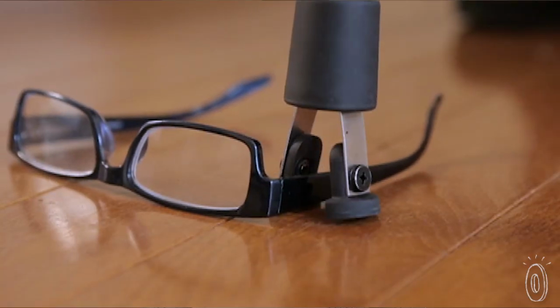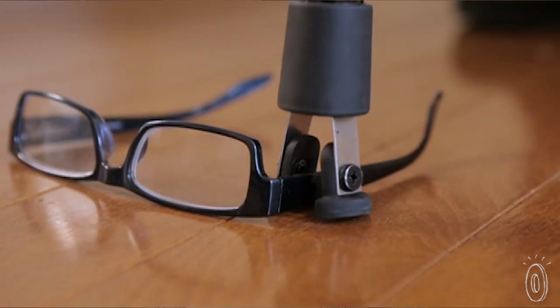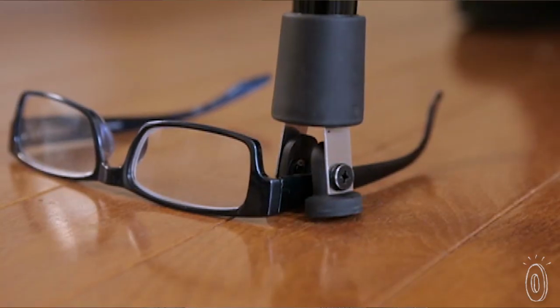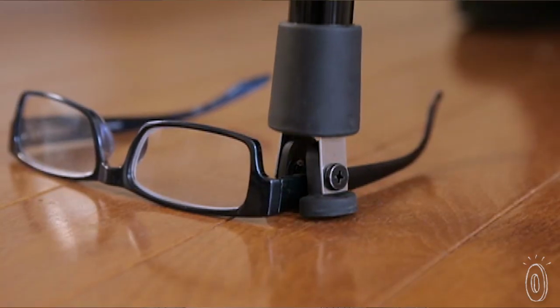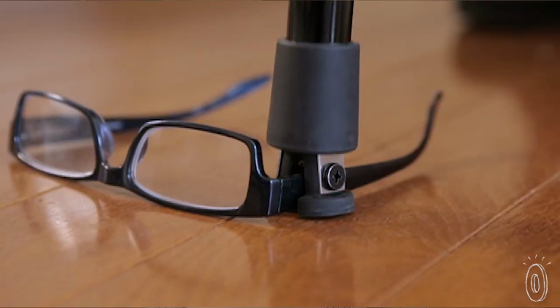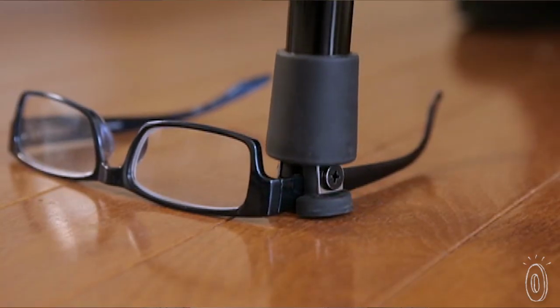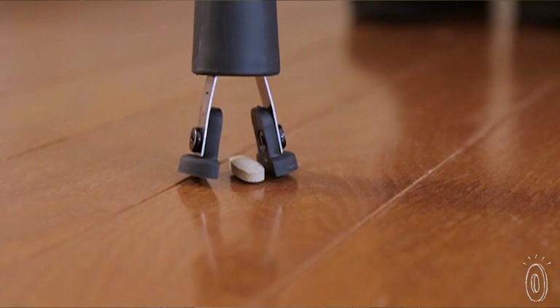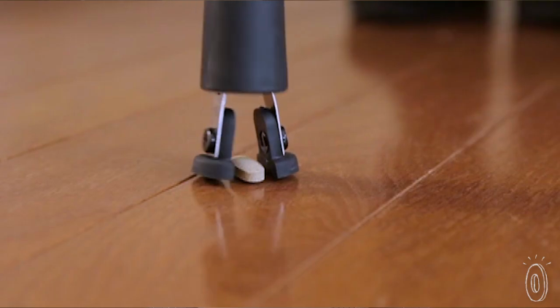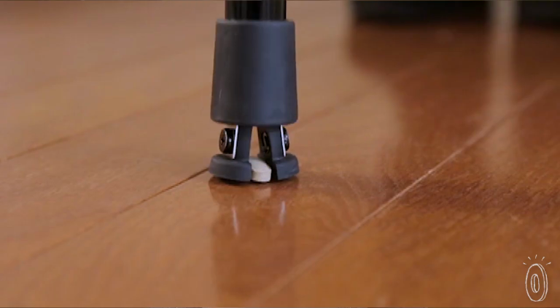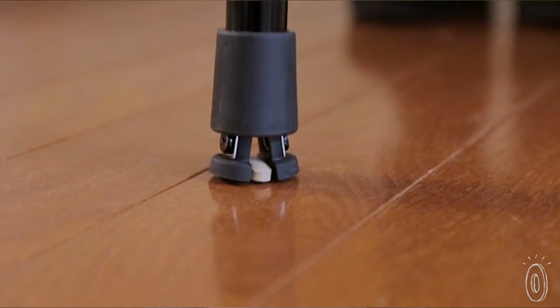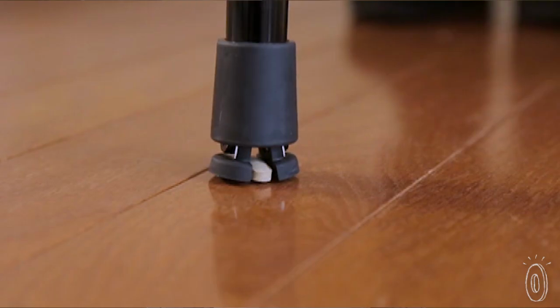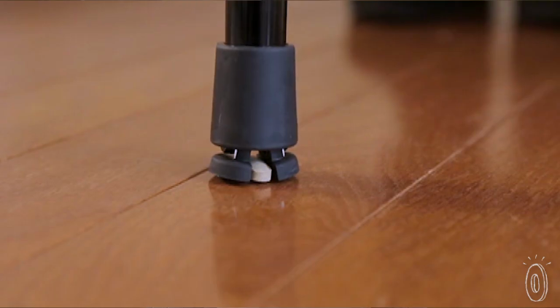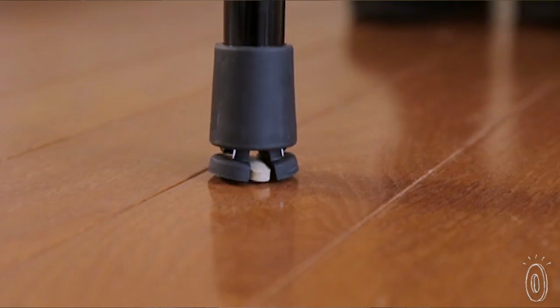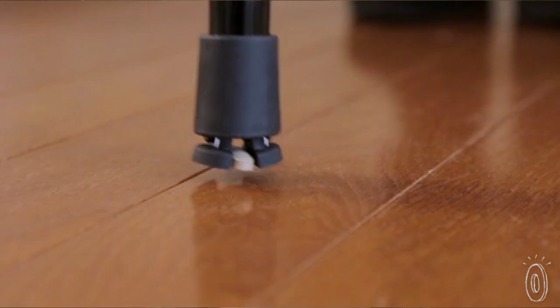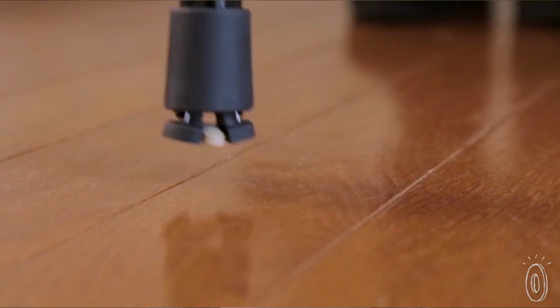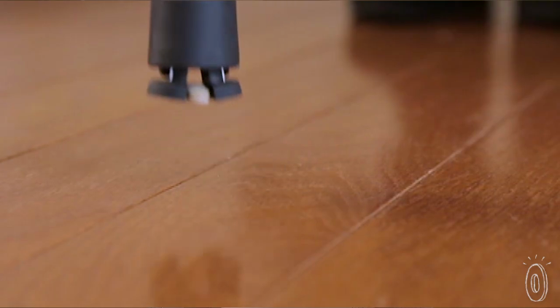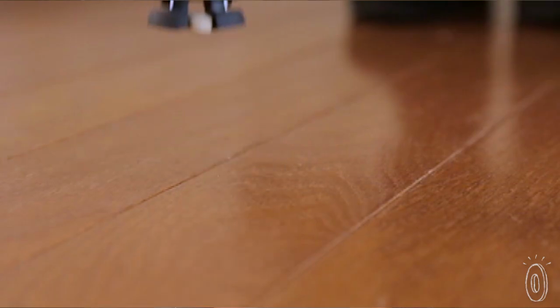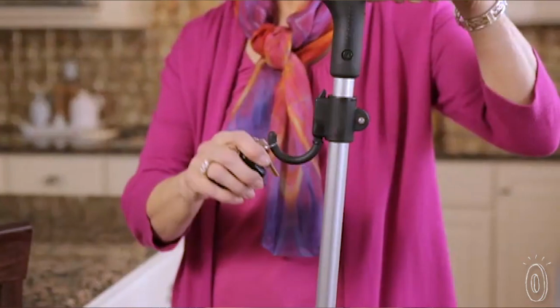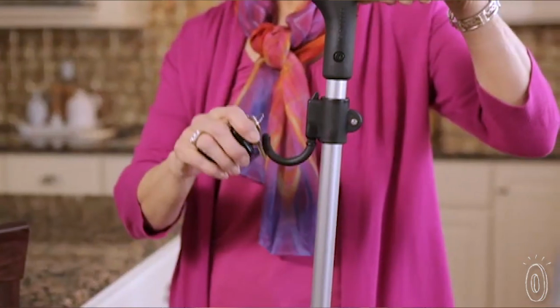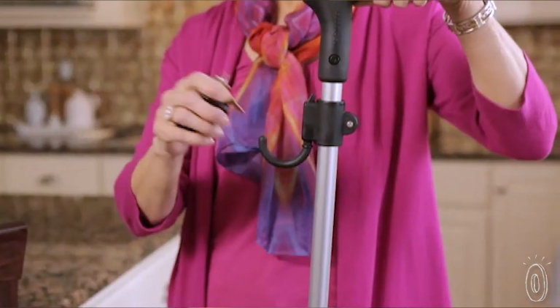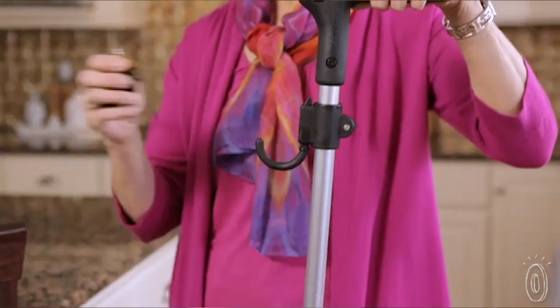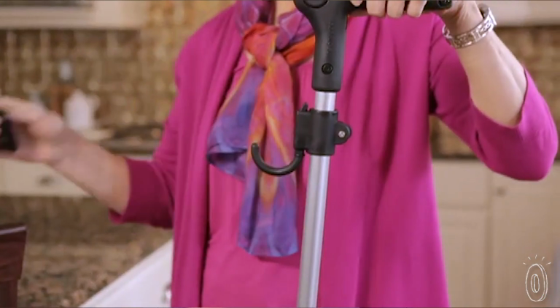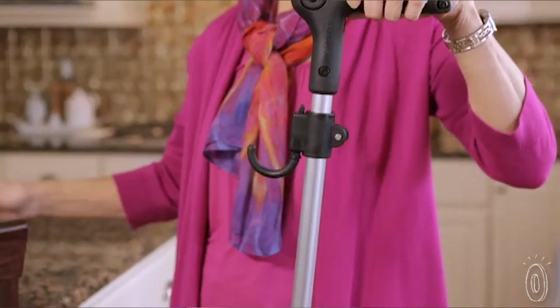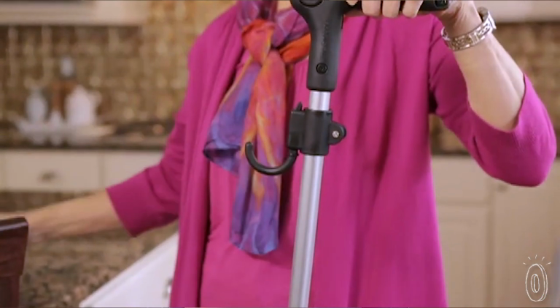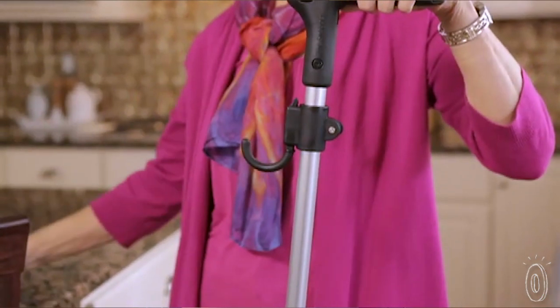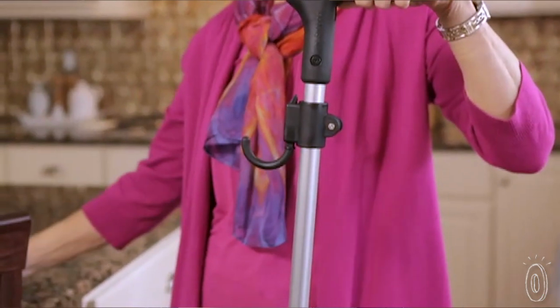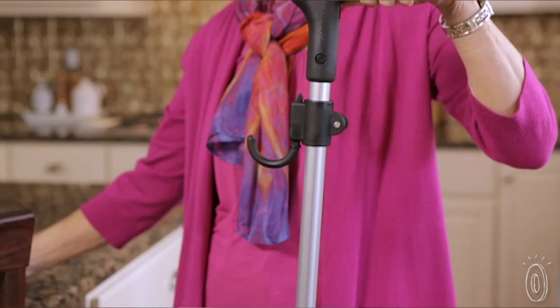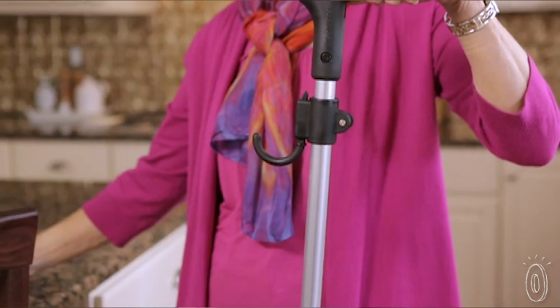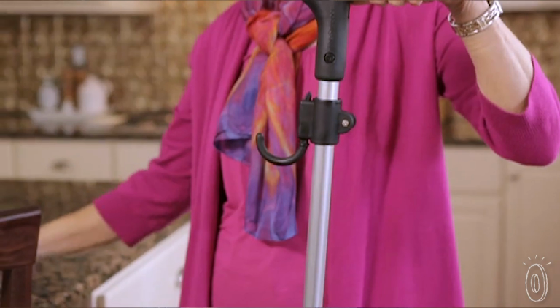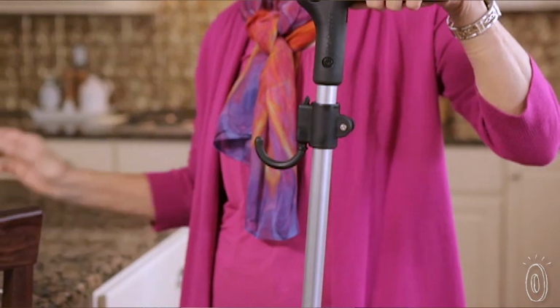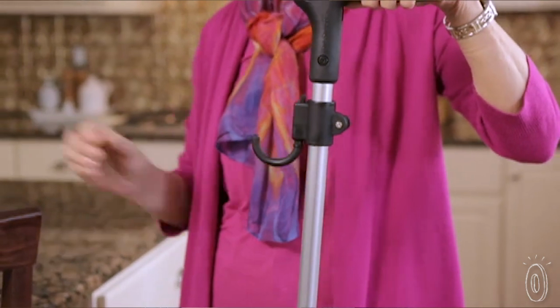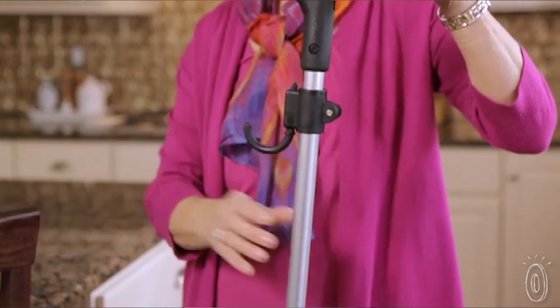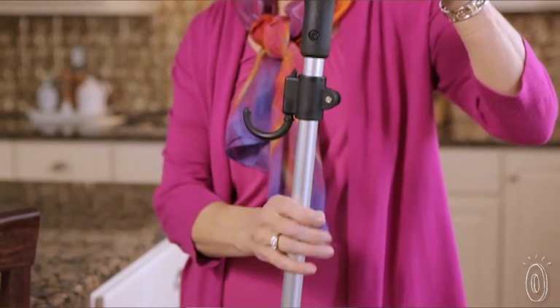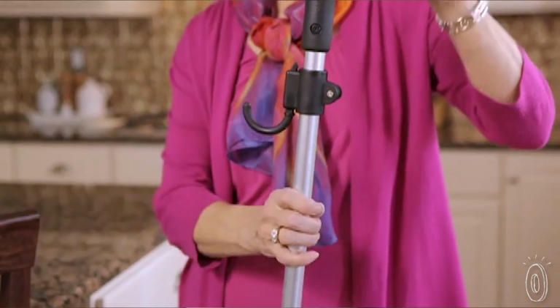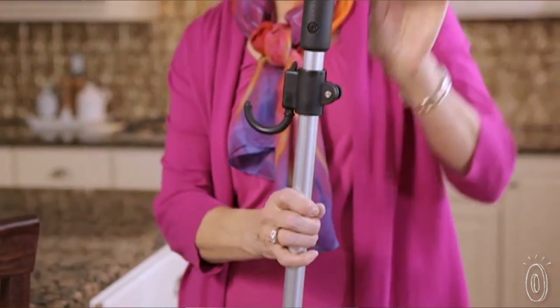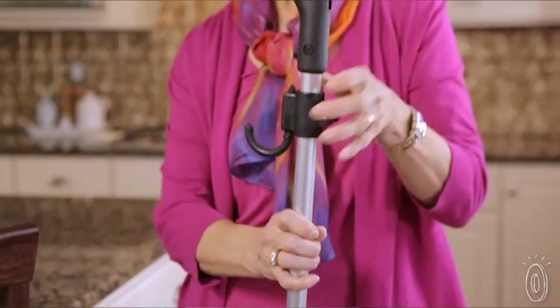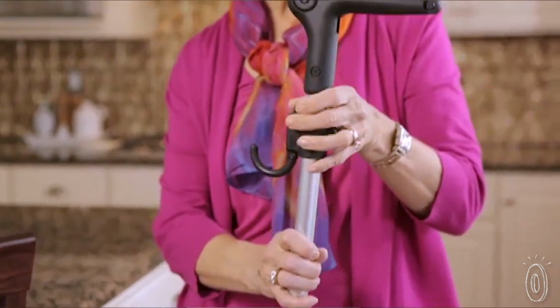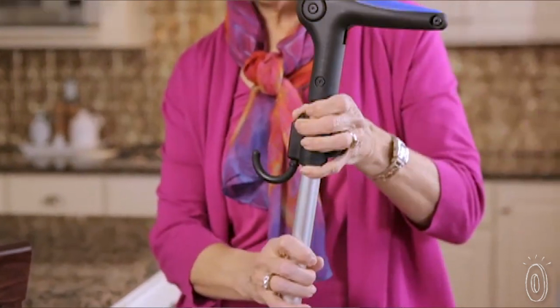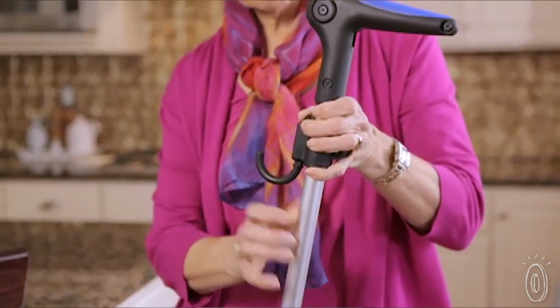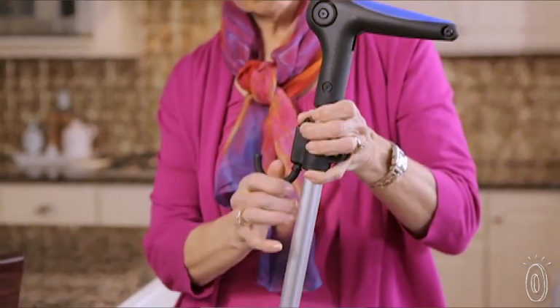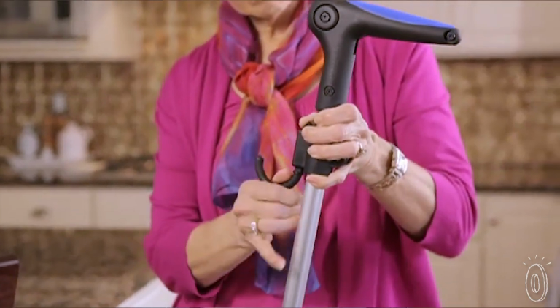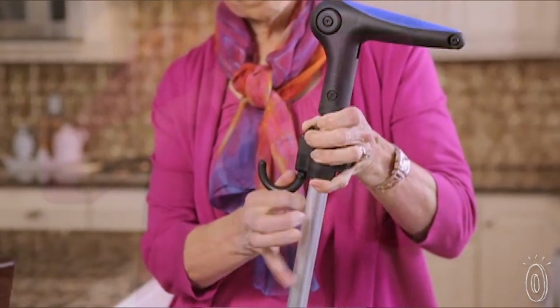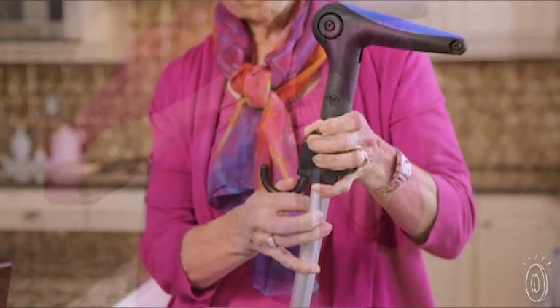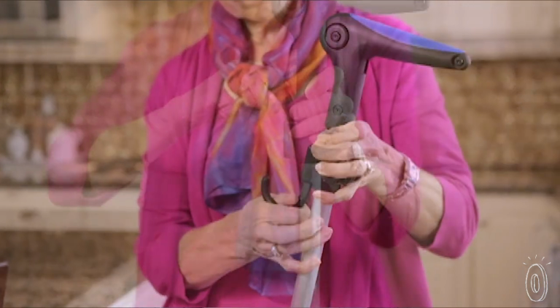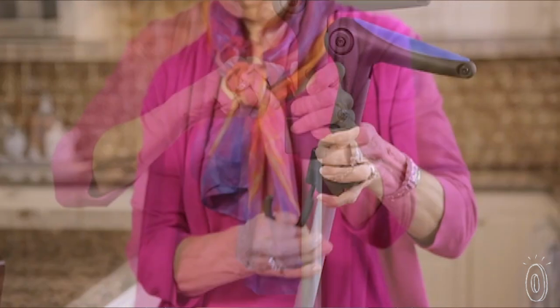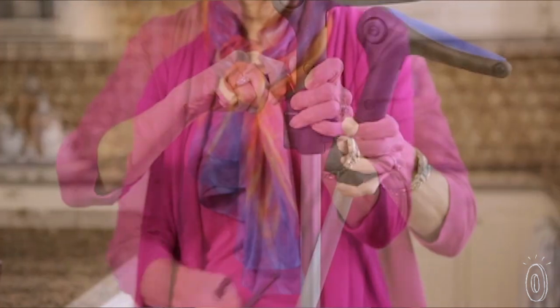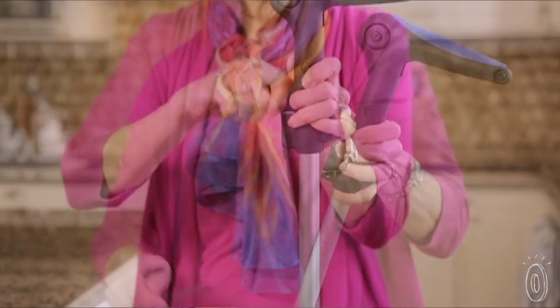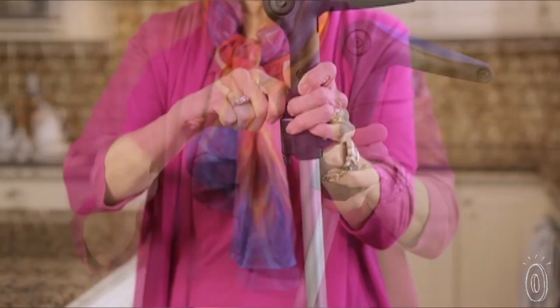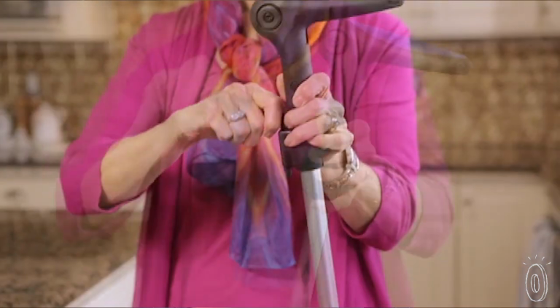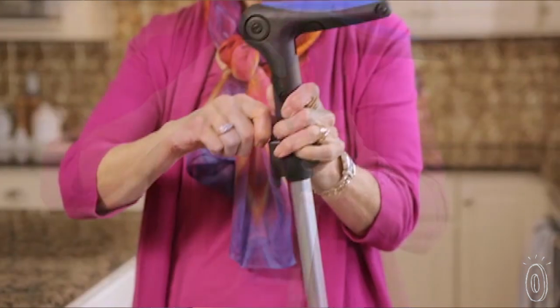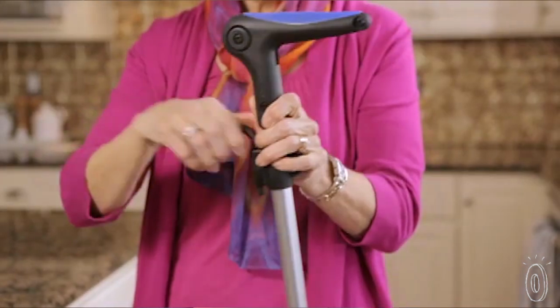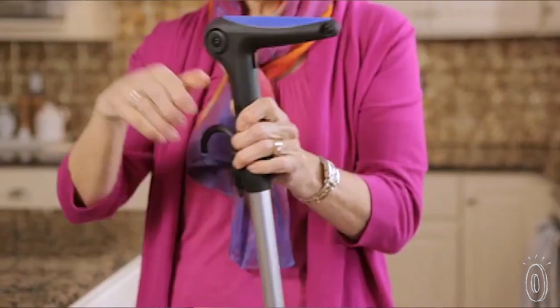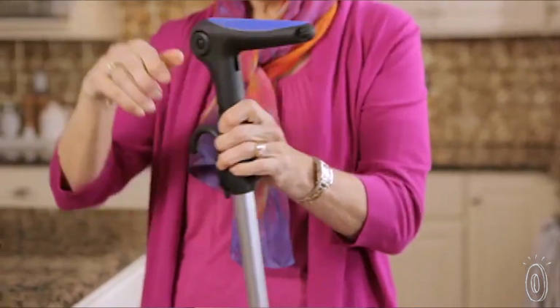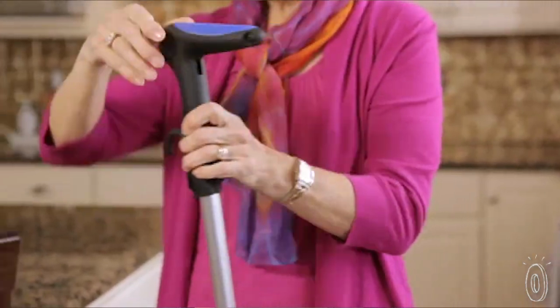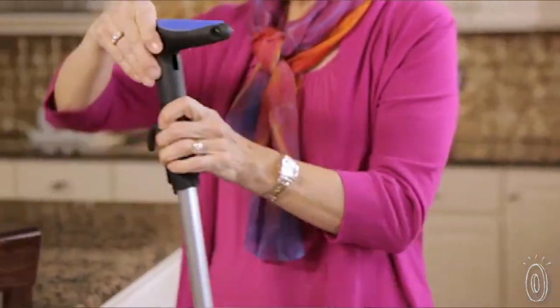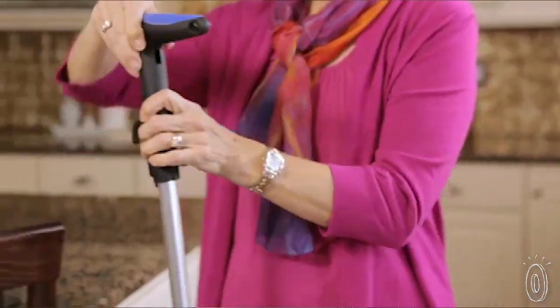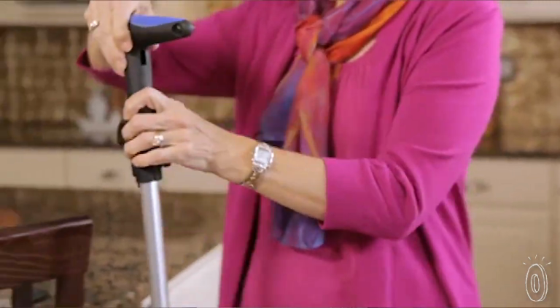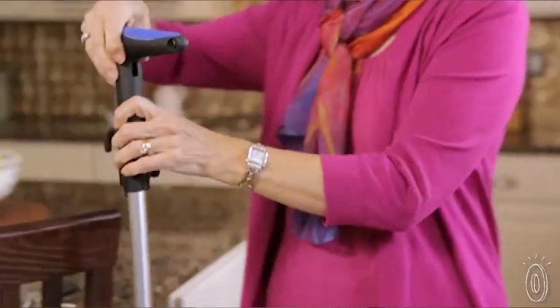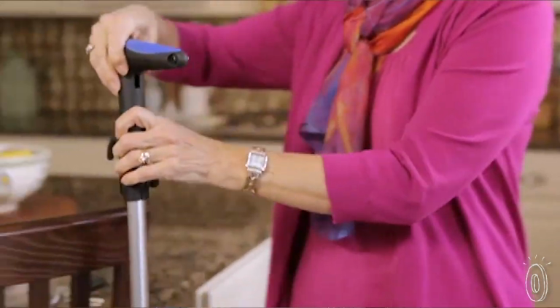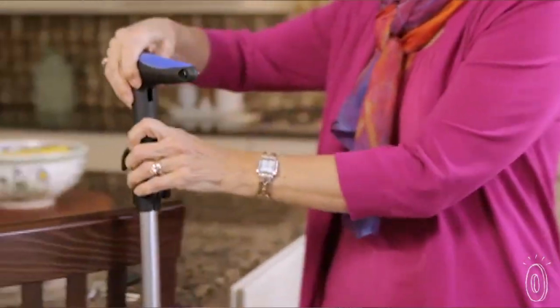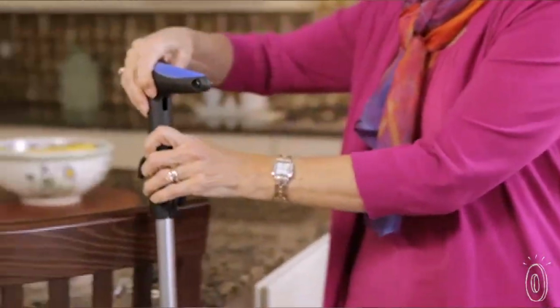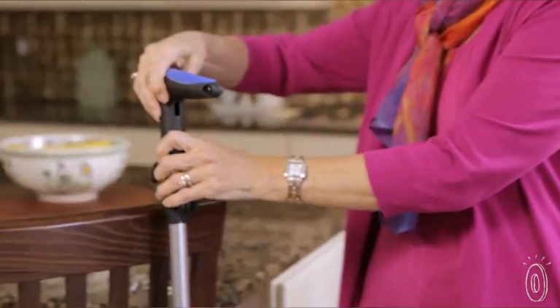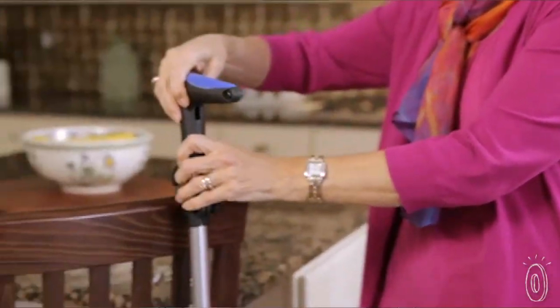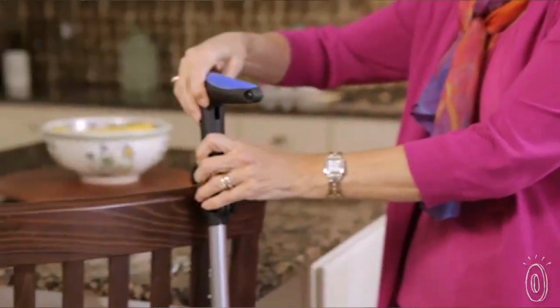keys, pills, or napkins. You can also use the removable hook to hang a bag or keys, or flip it over to hang the cane on a chair or table.